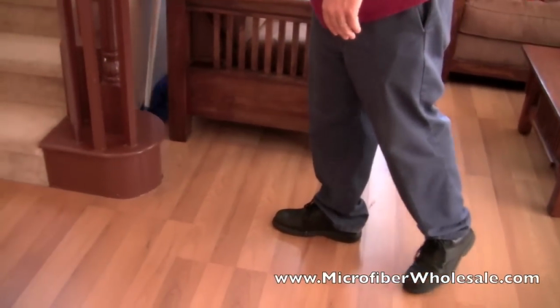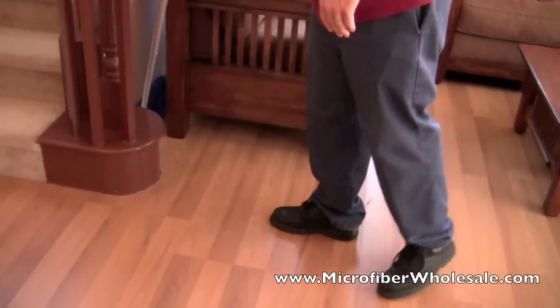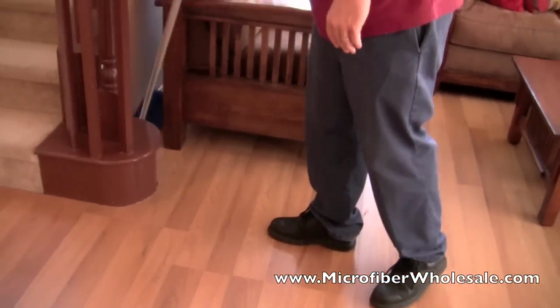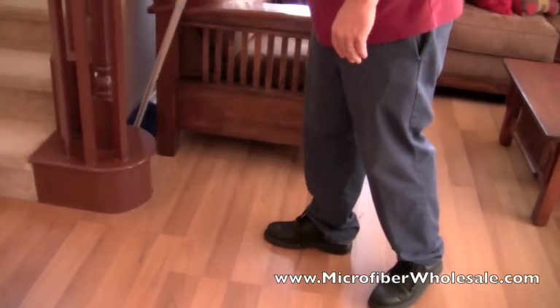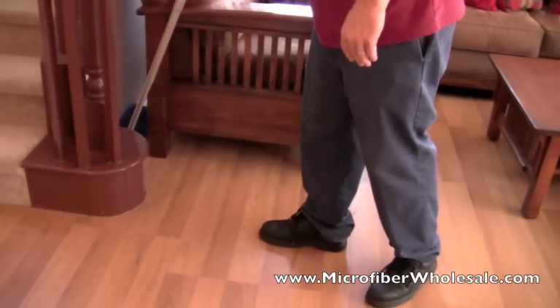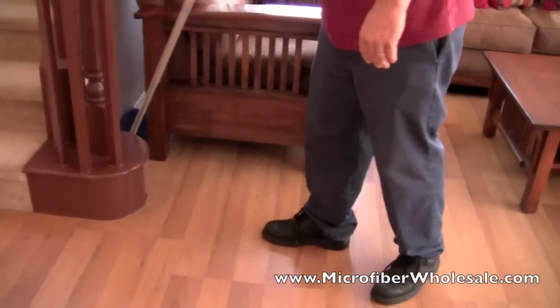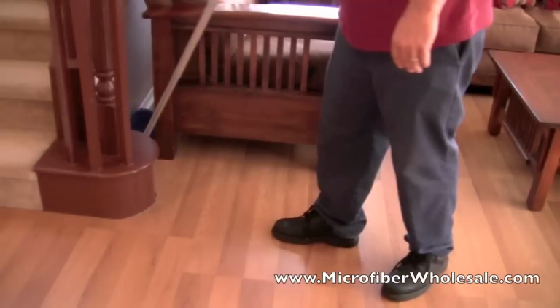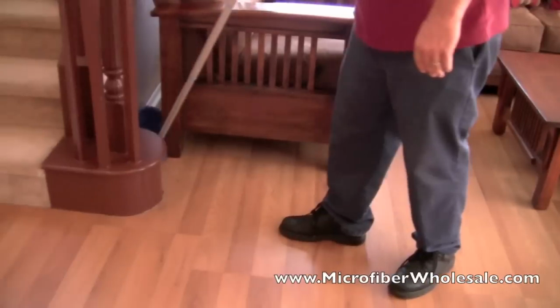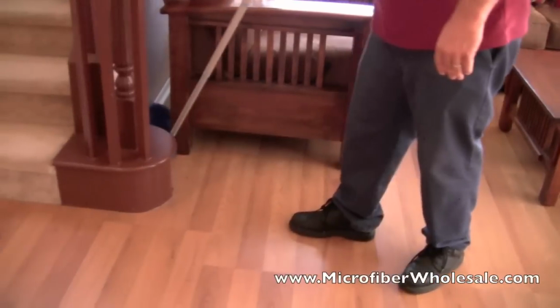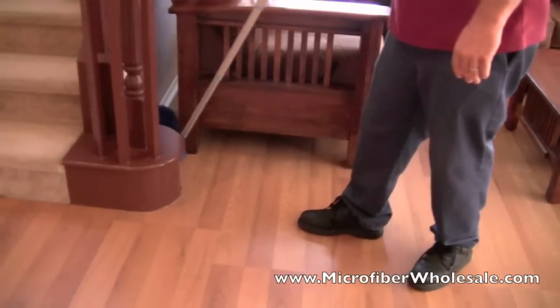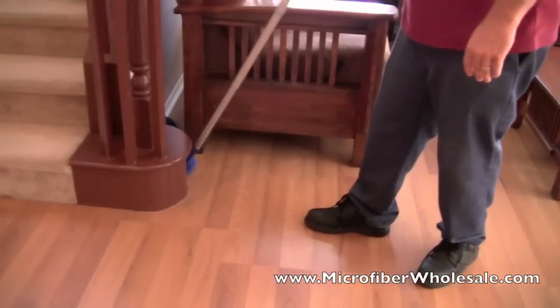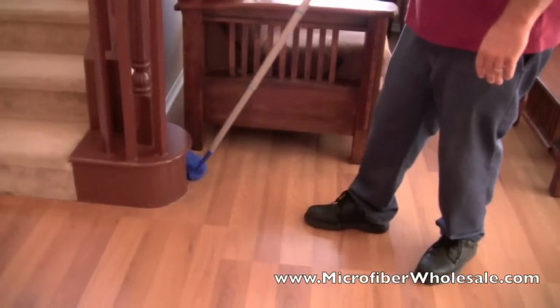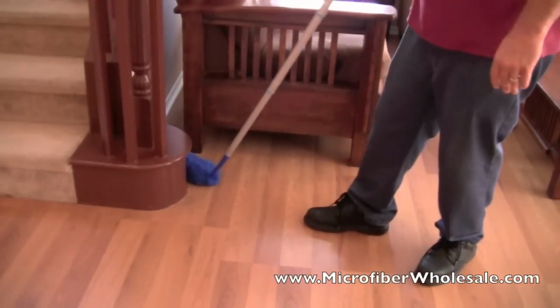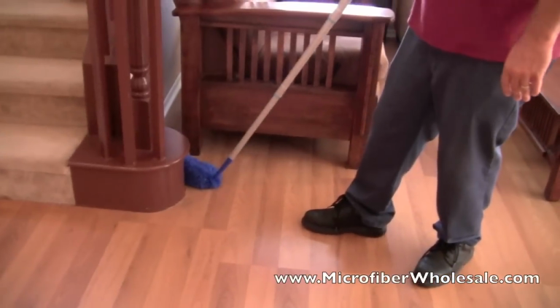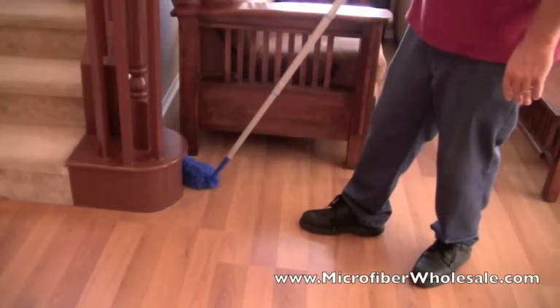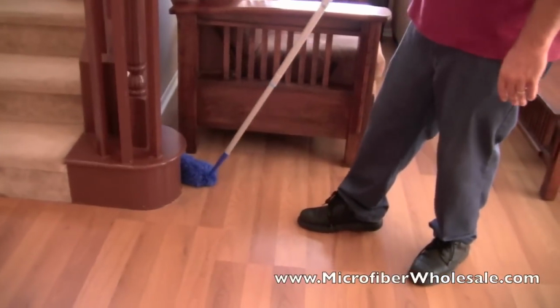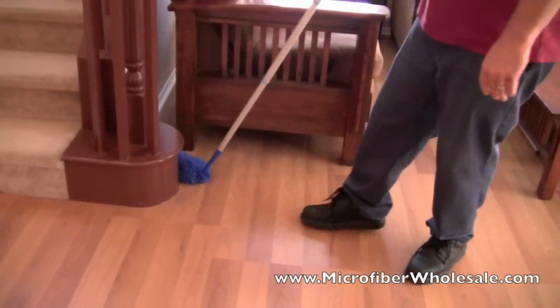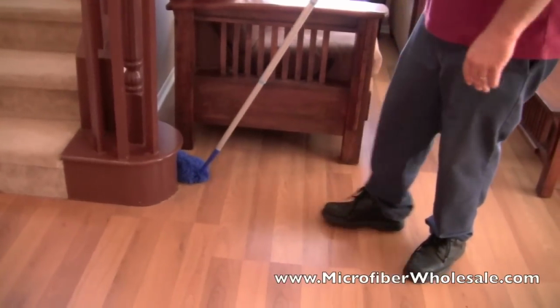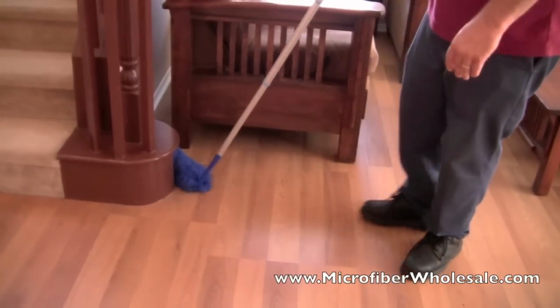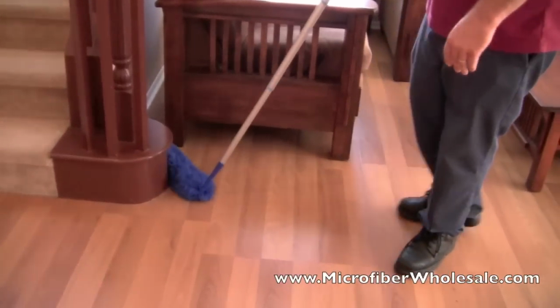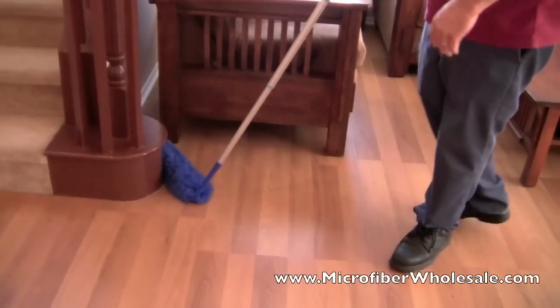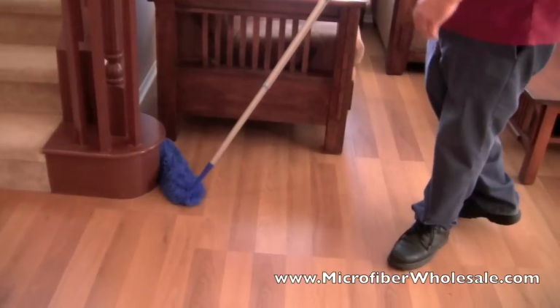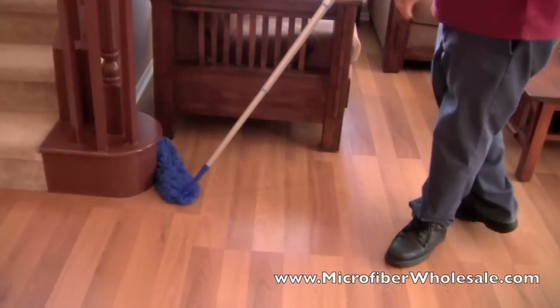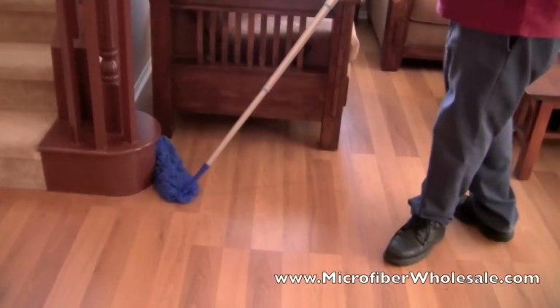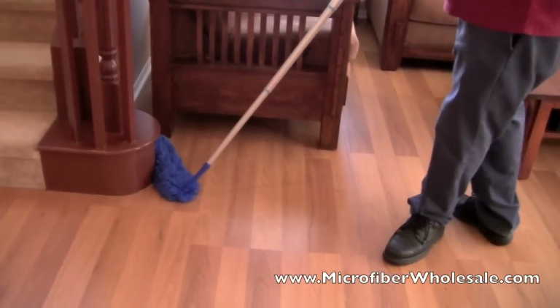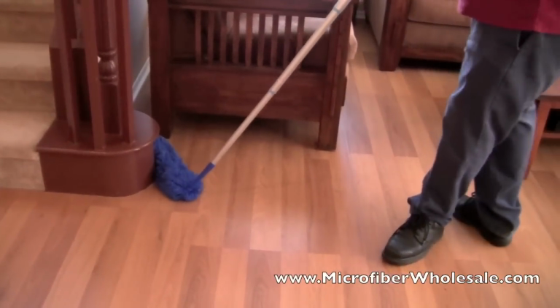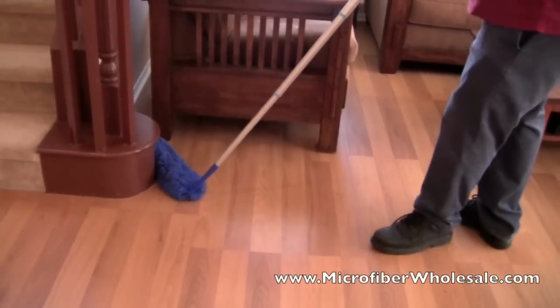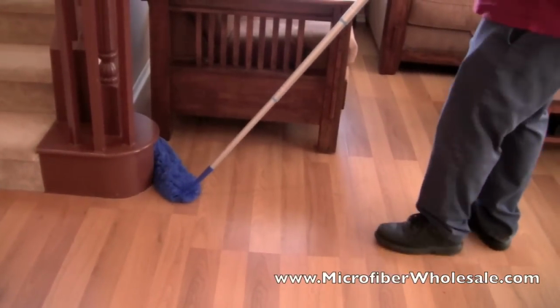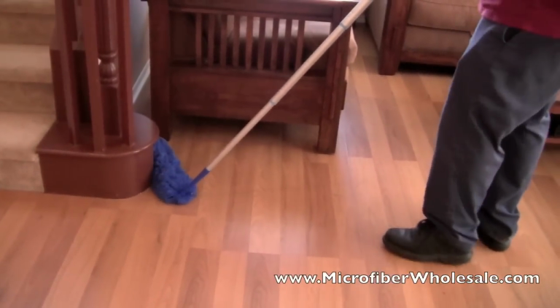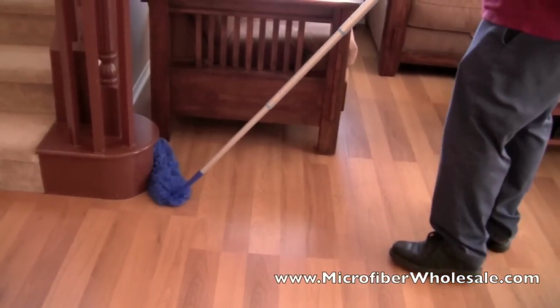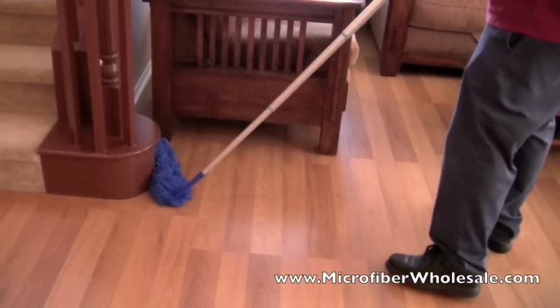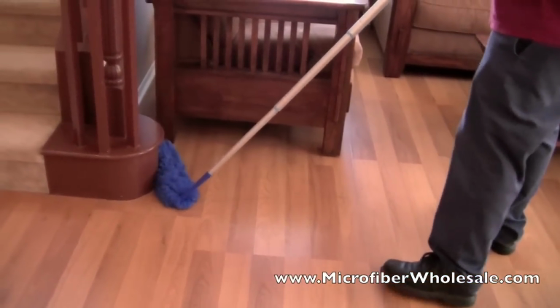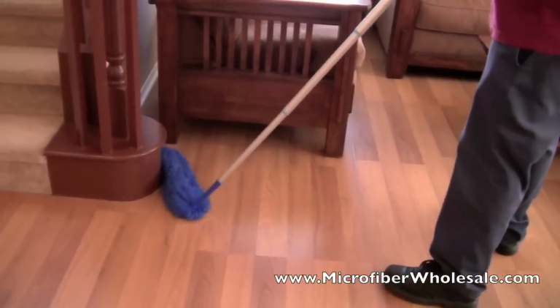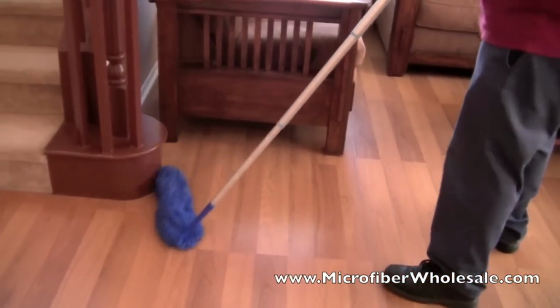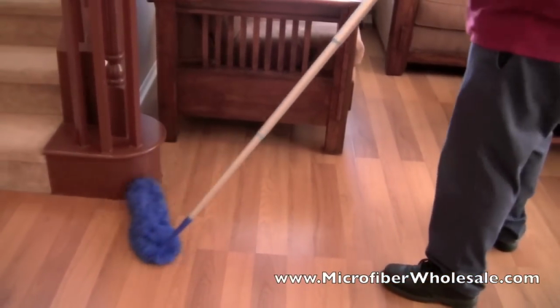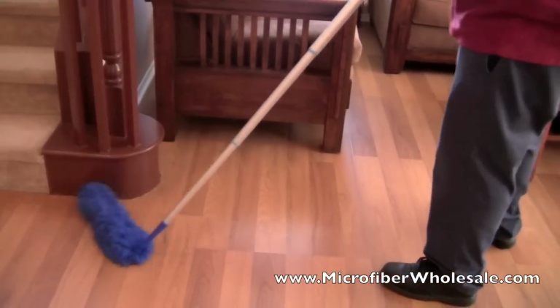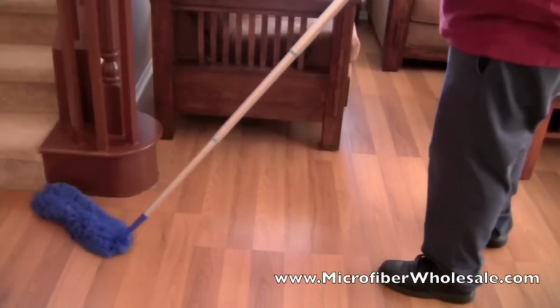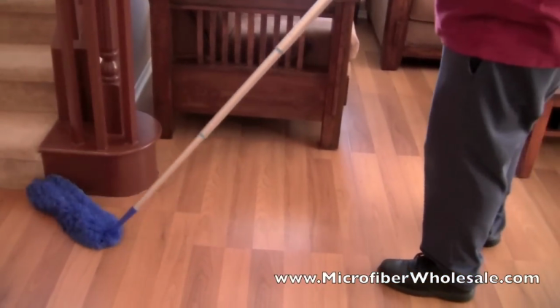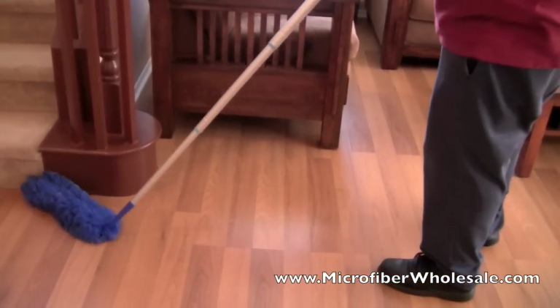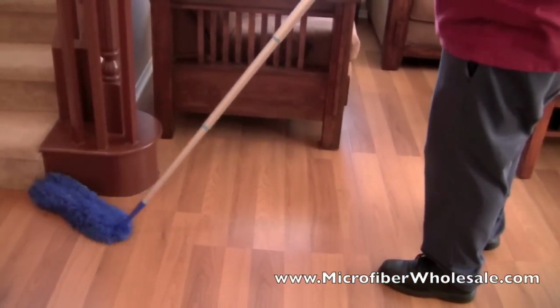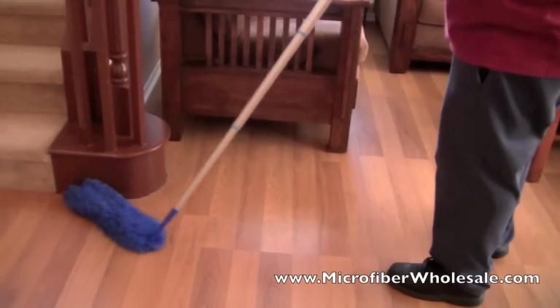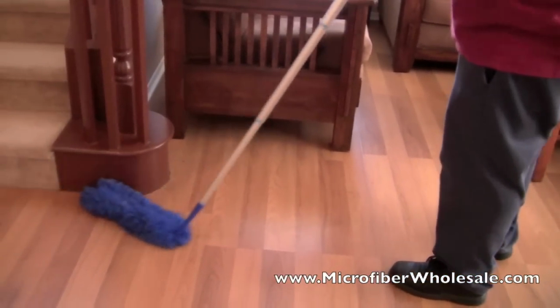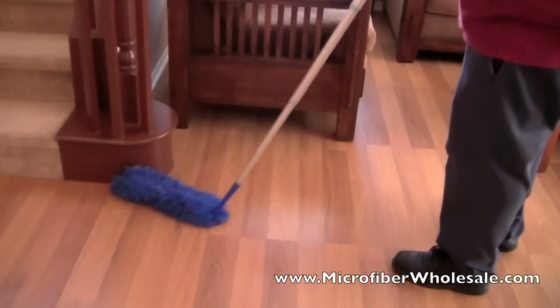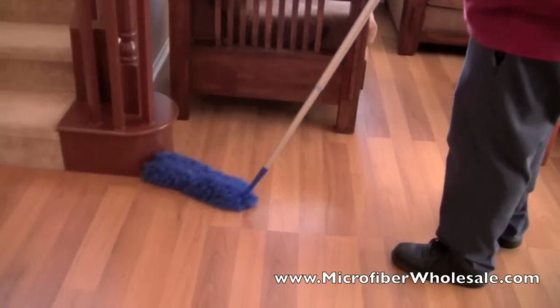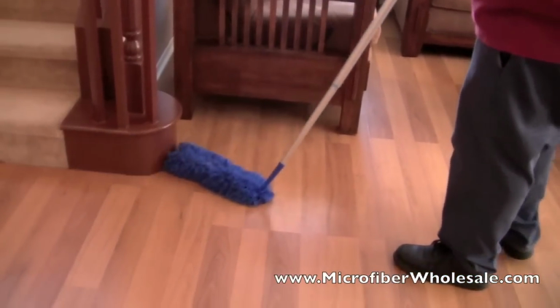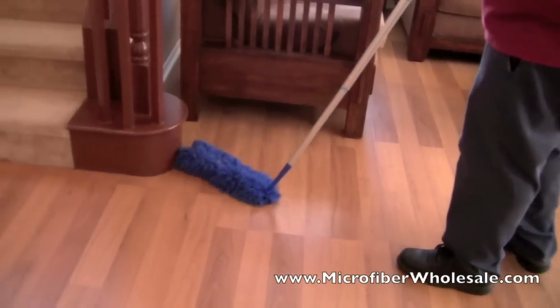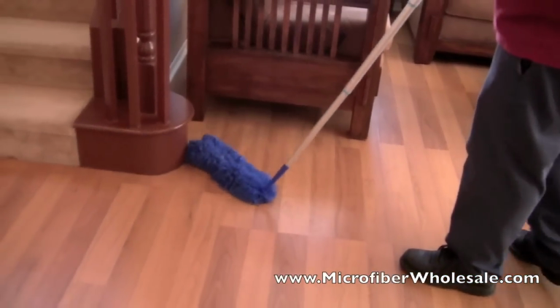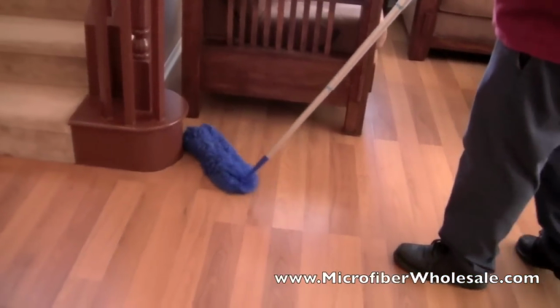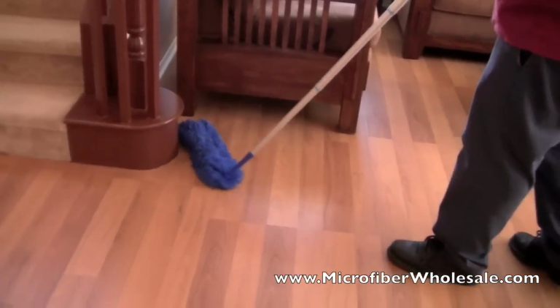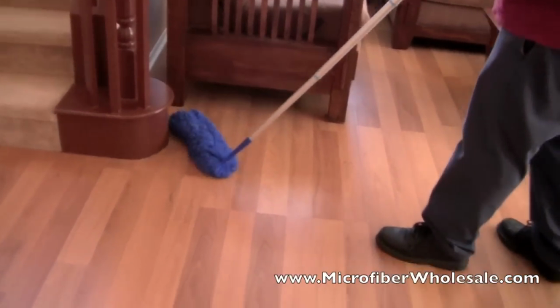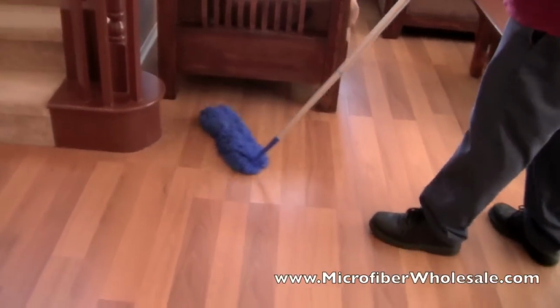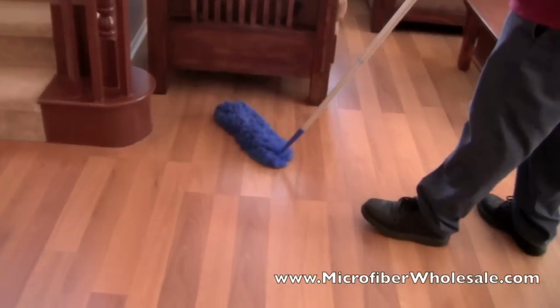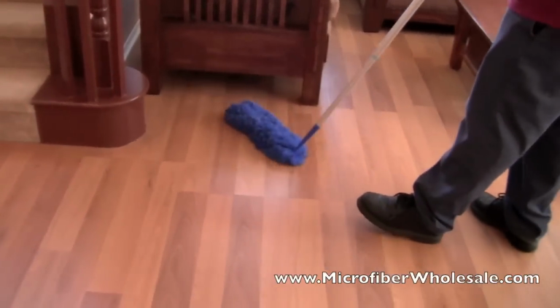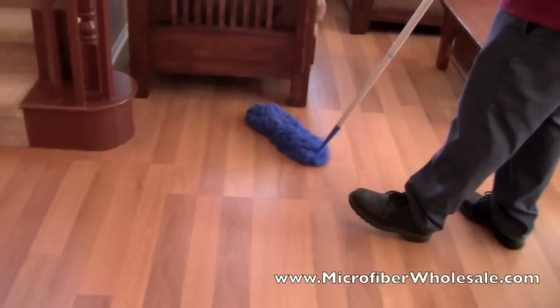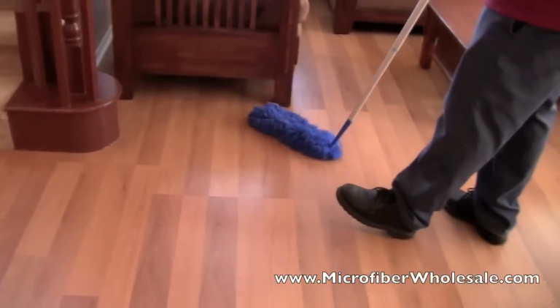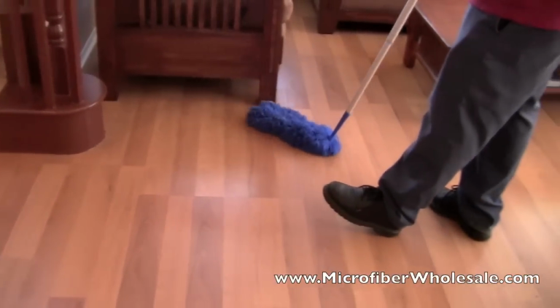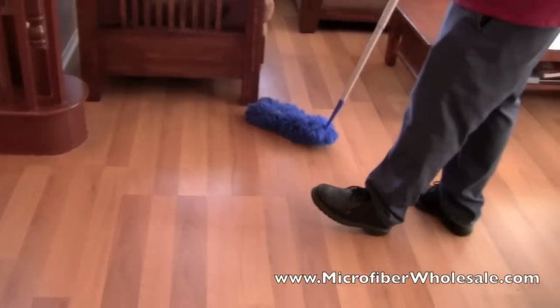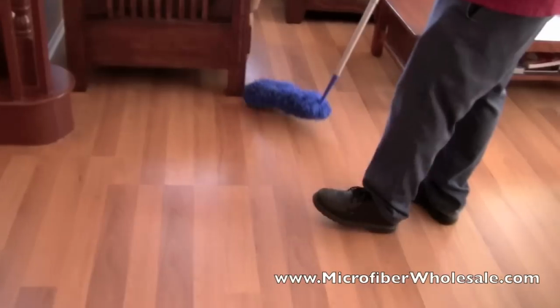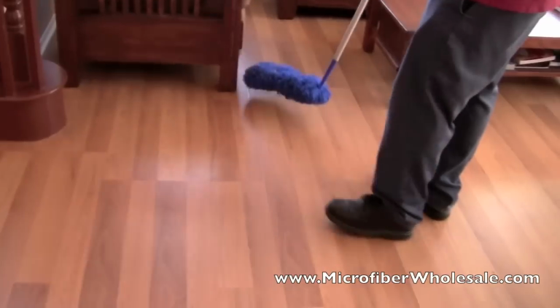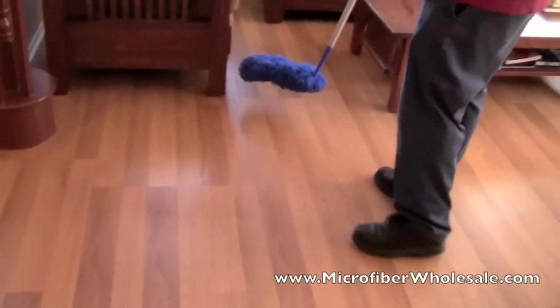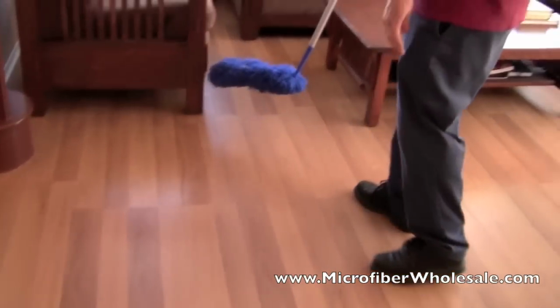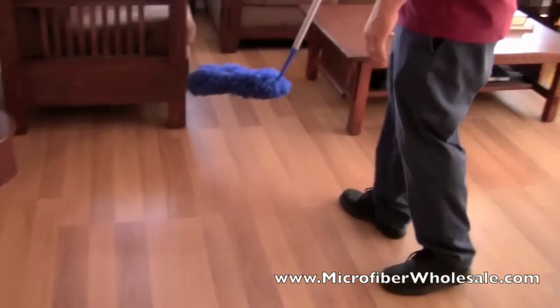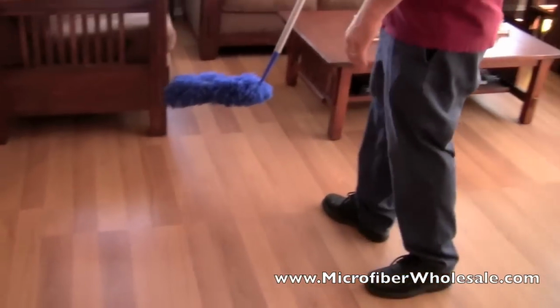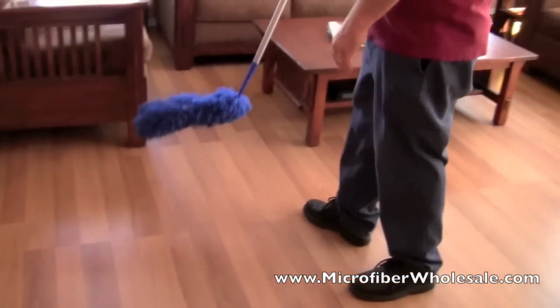Up along the baseboards — it really does a great job of picking stuff up.